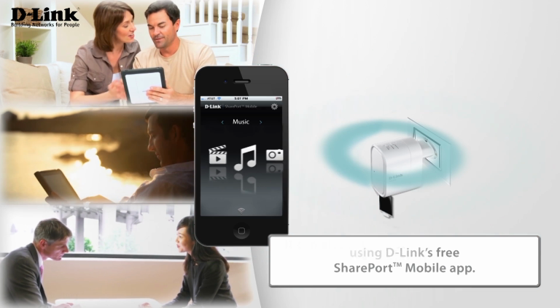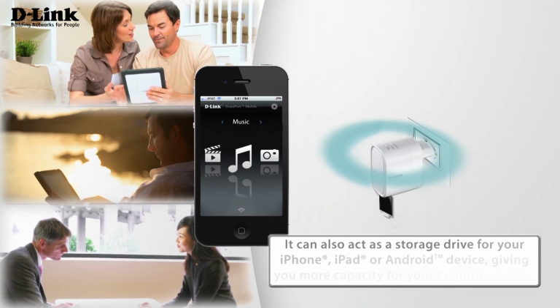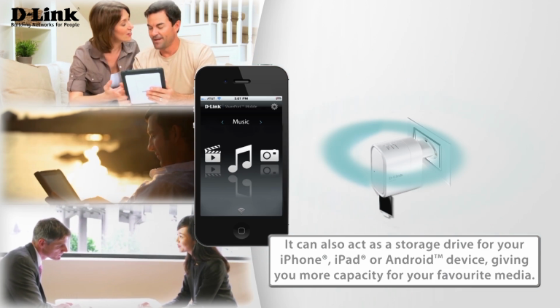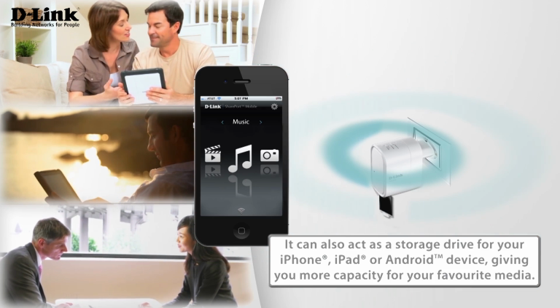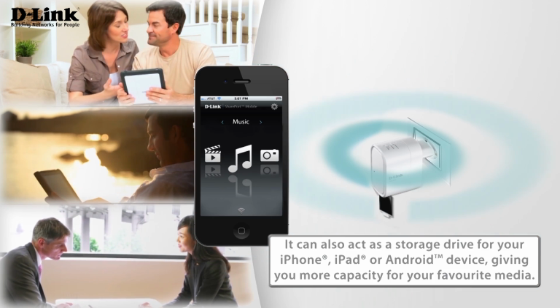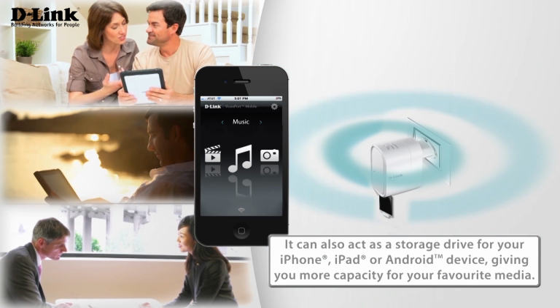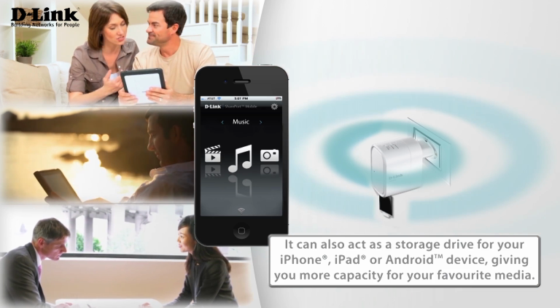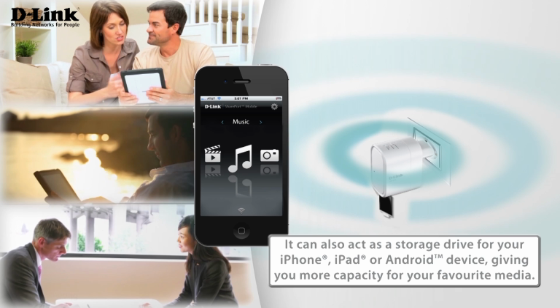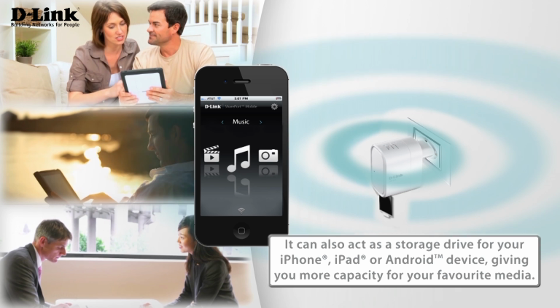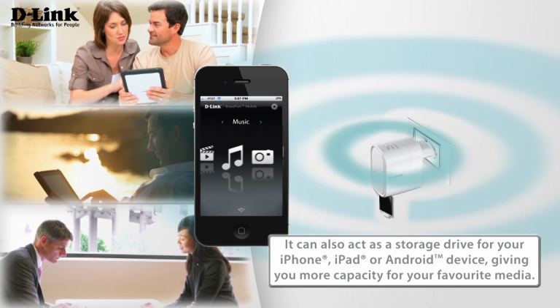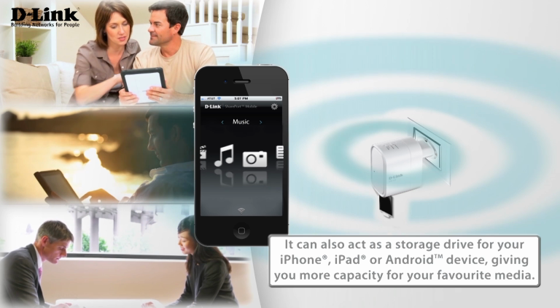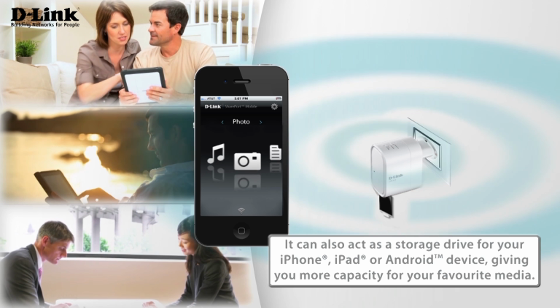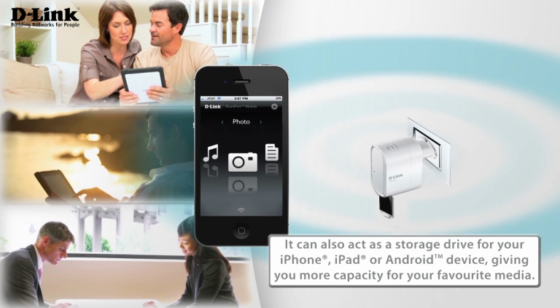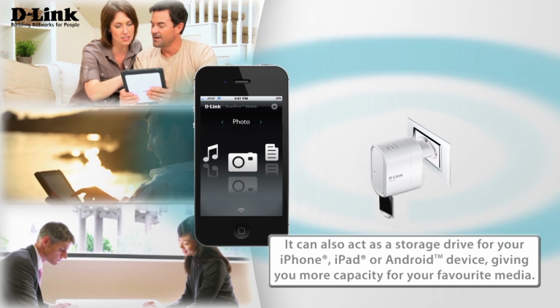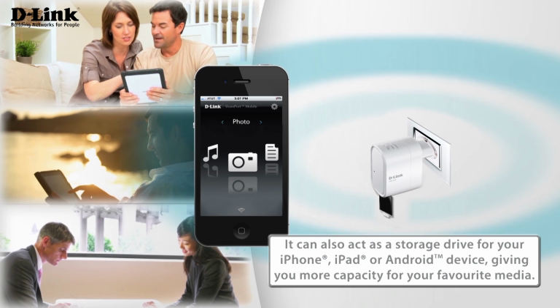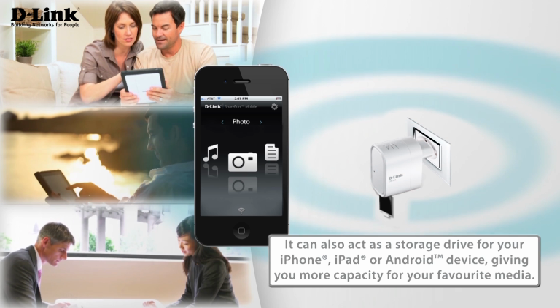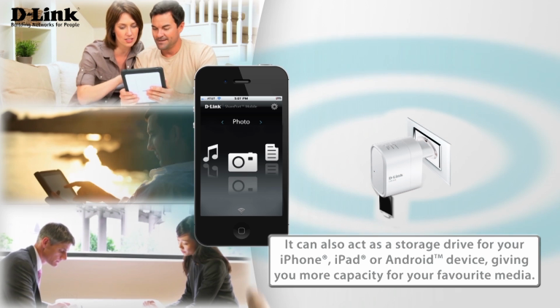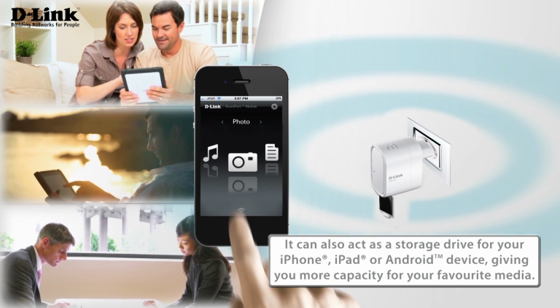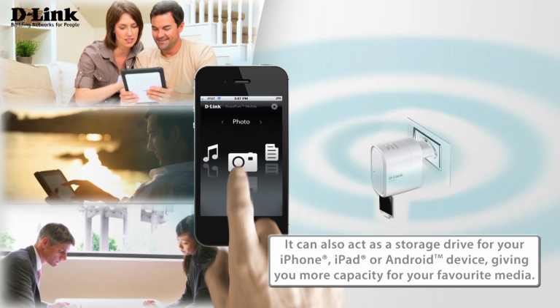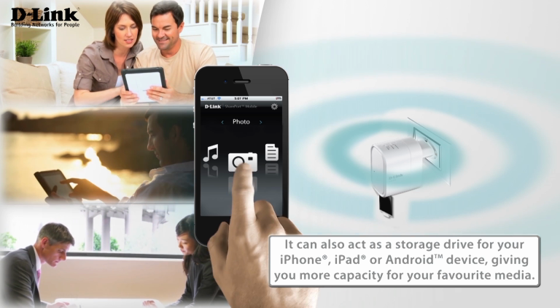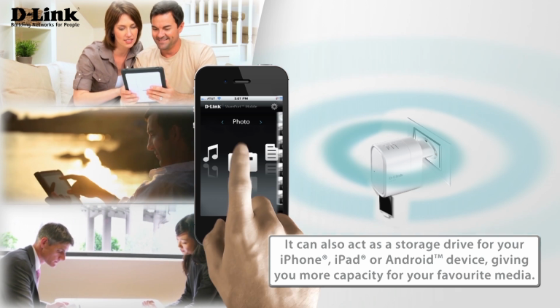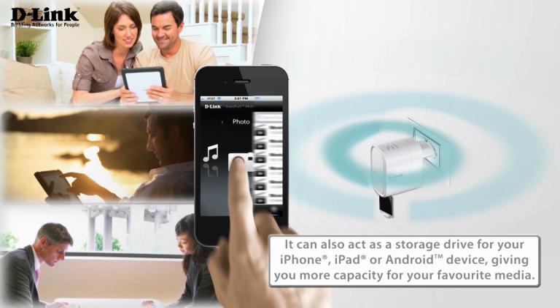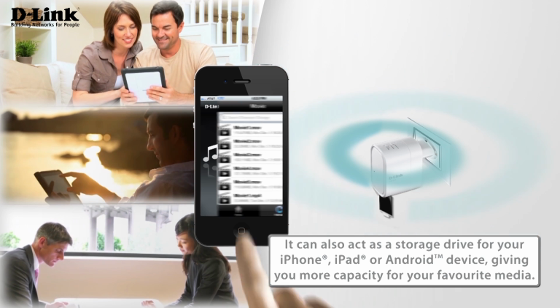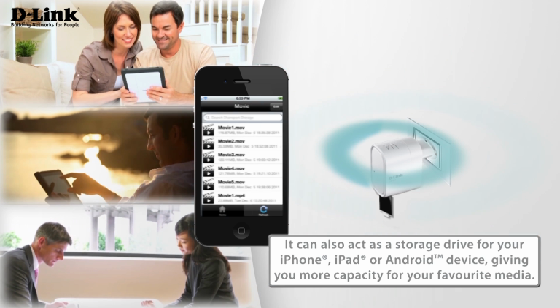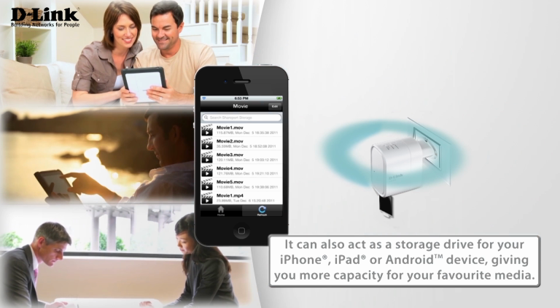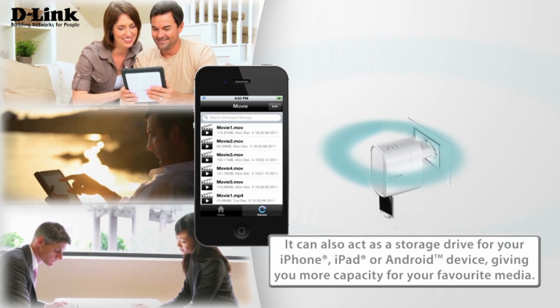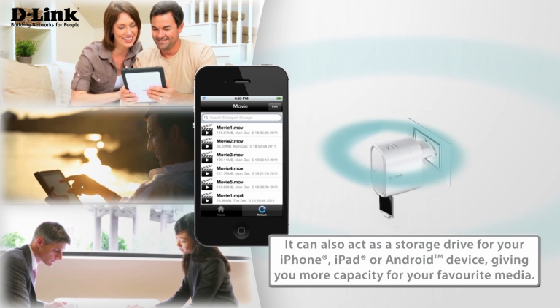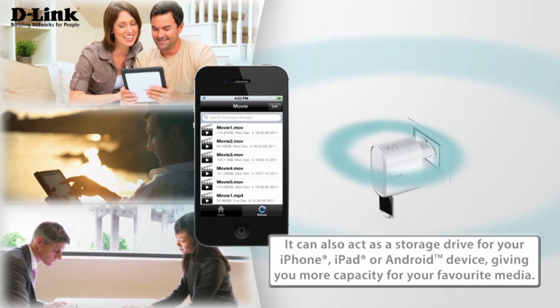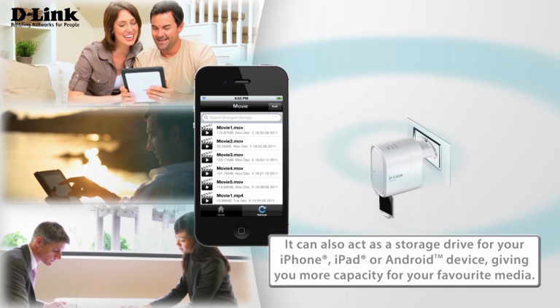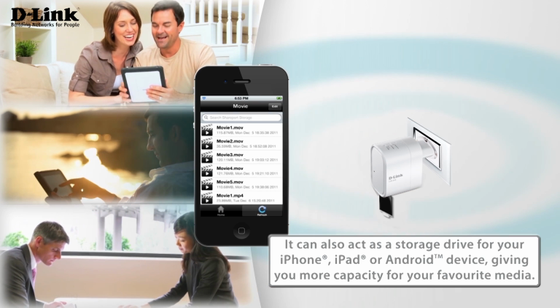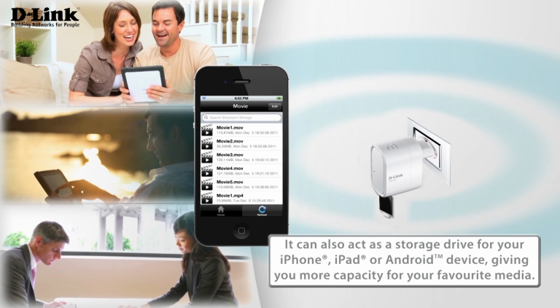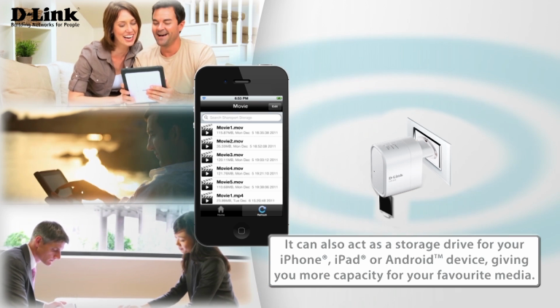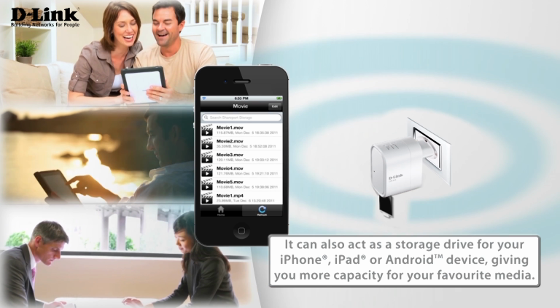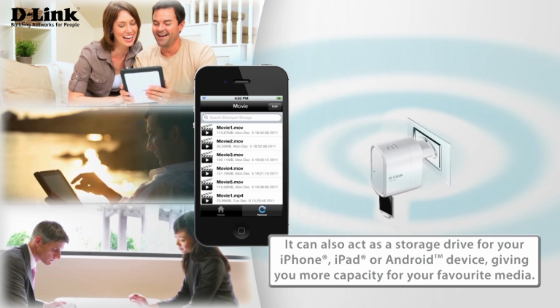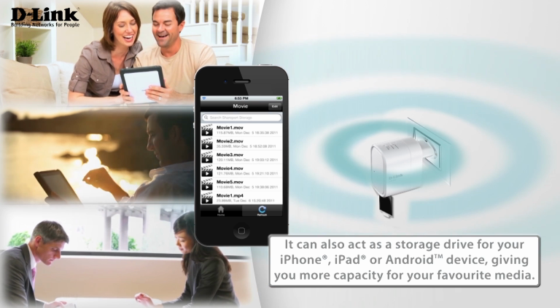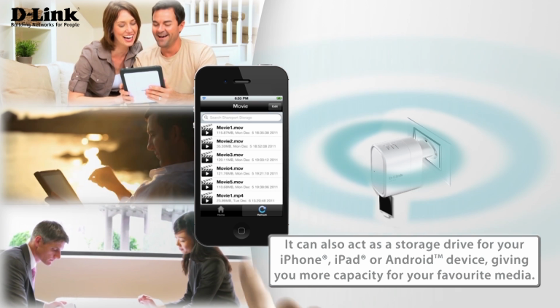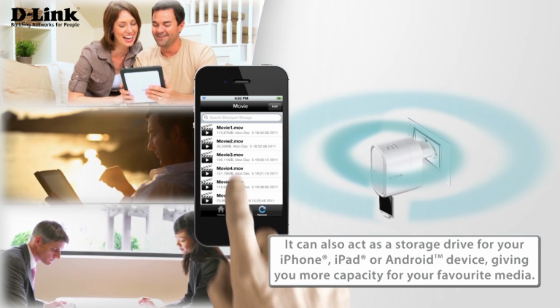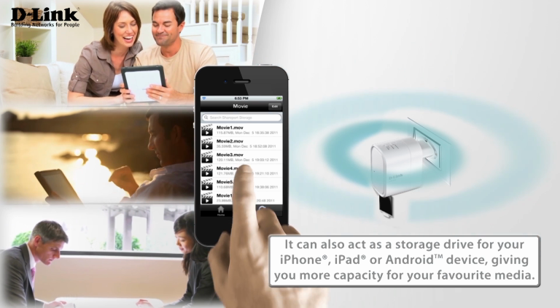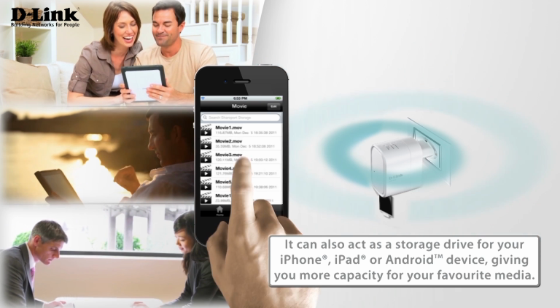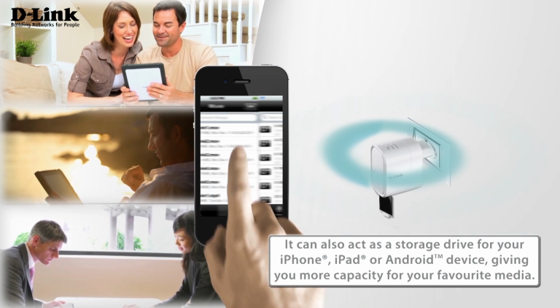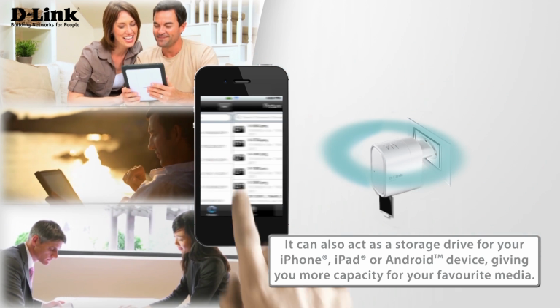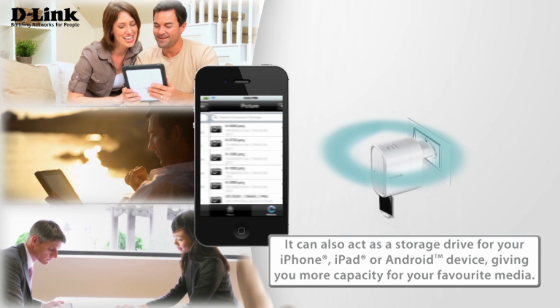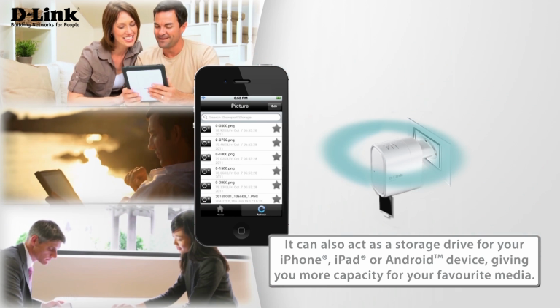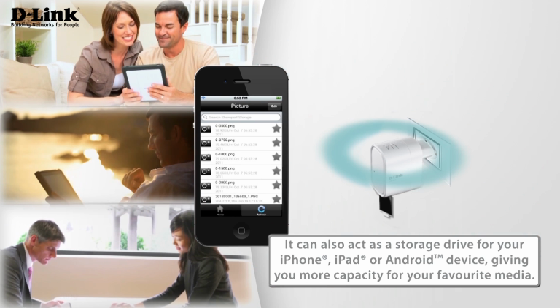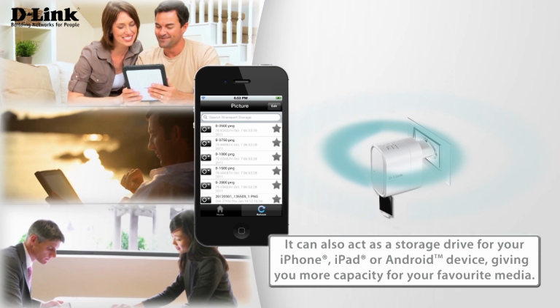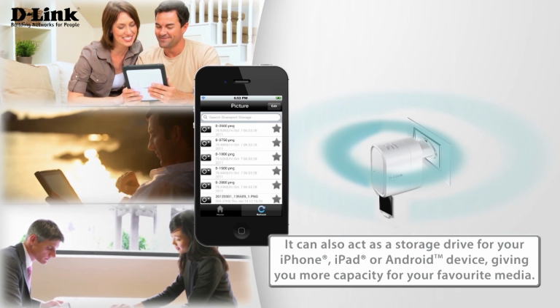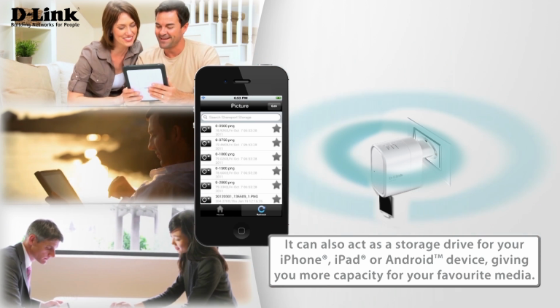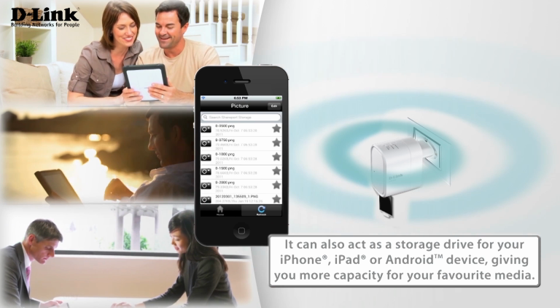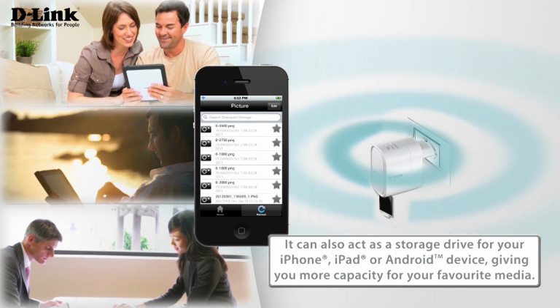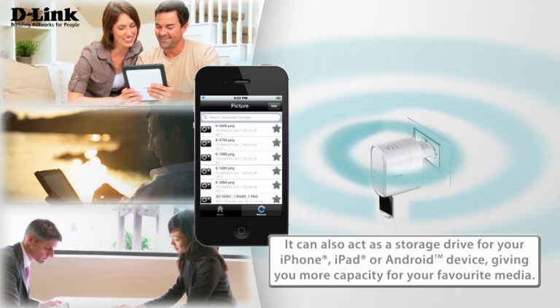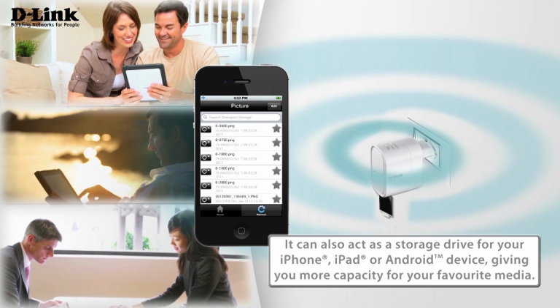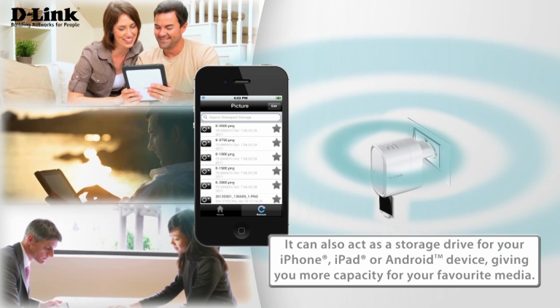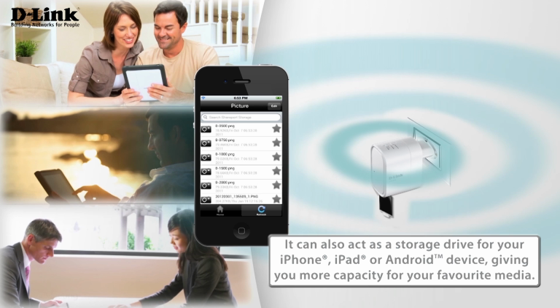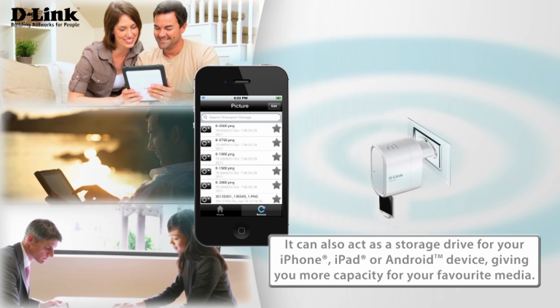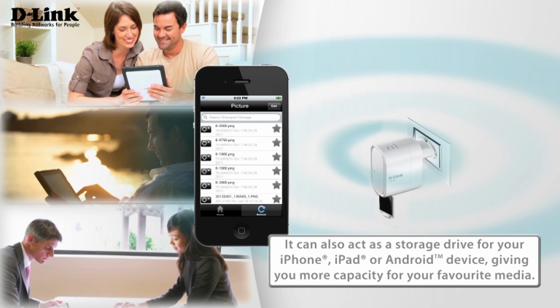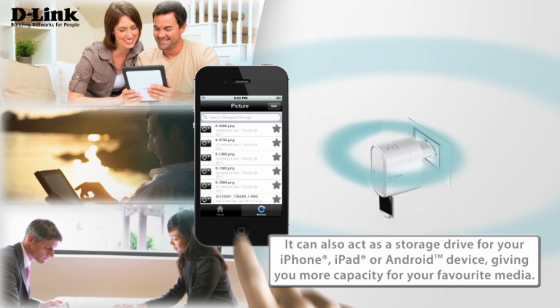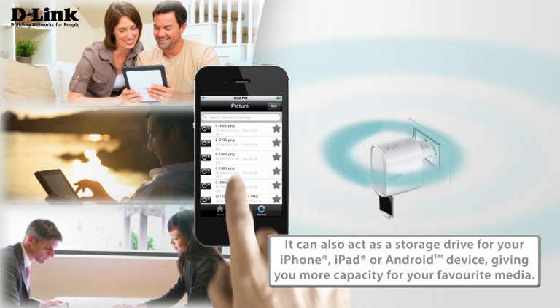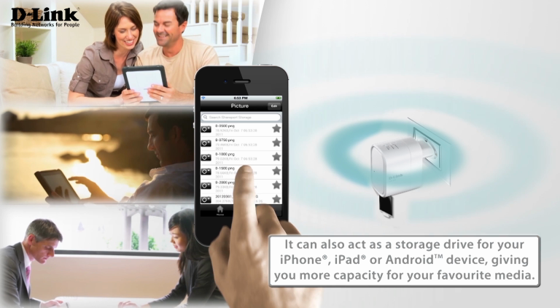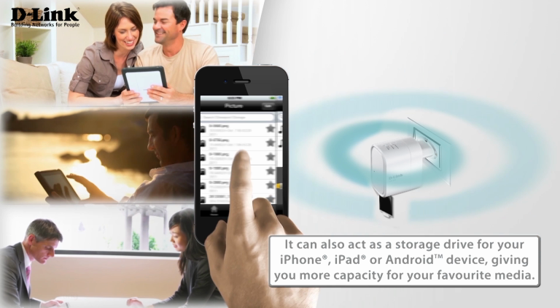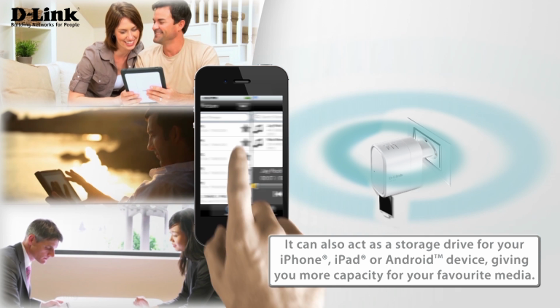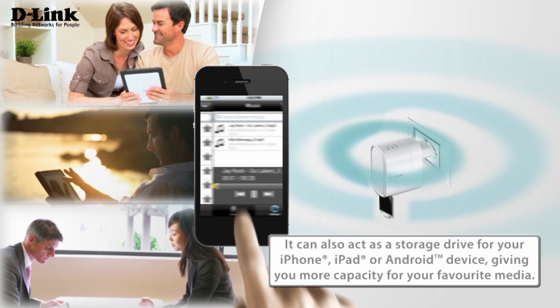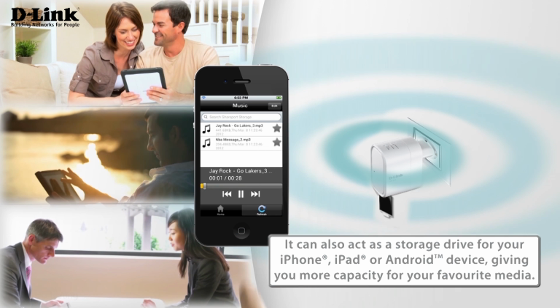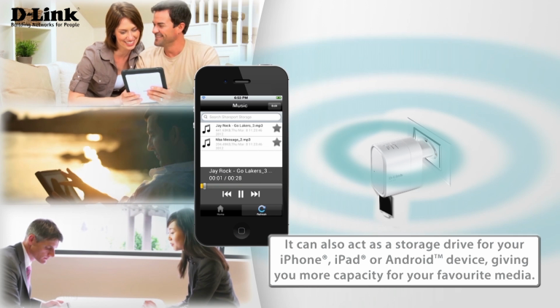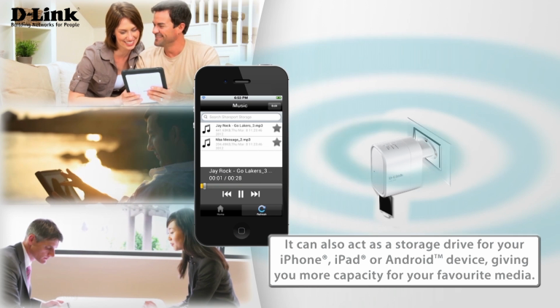It can also act as a storage drive for your iPhone, iPad or Android device, giving you more capacity for your favourite media.